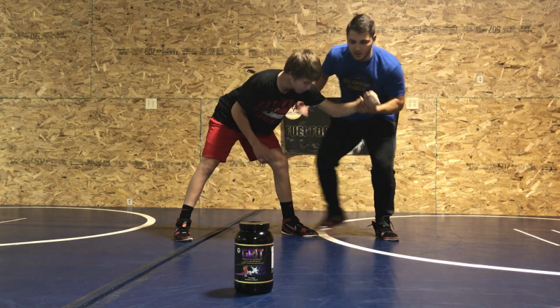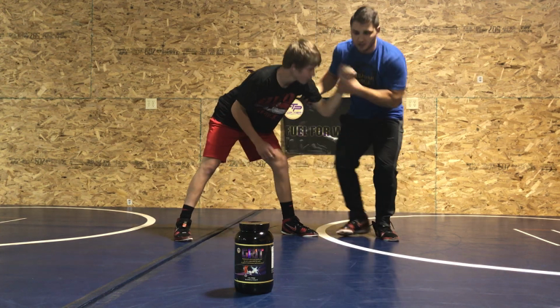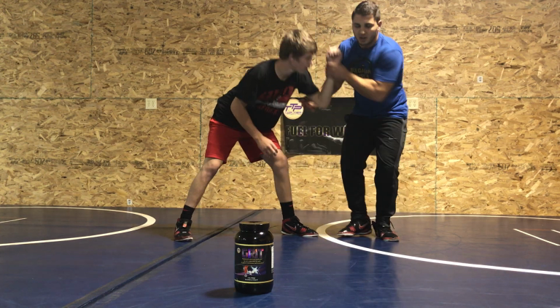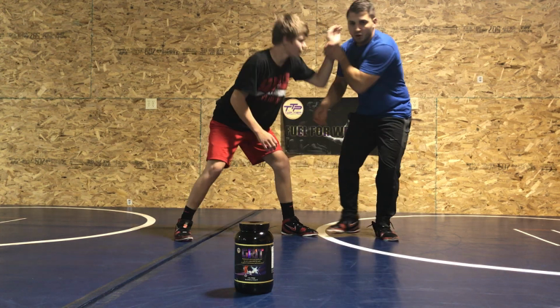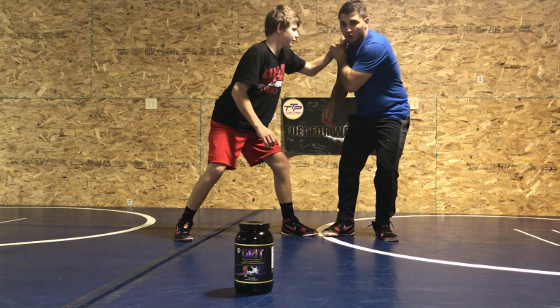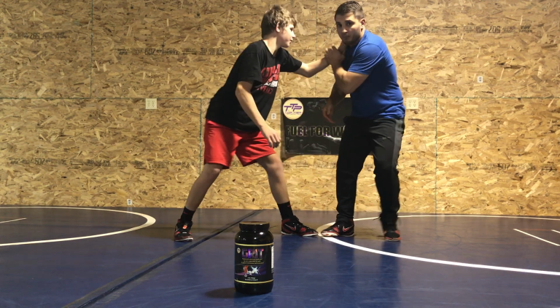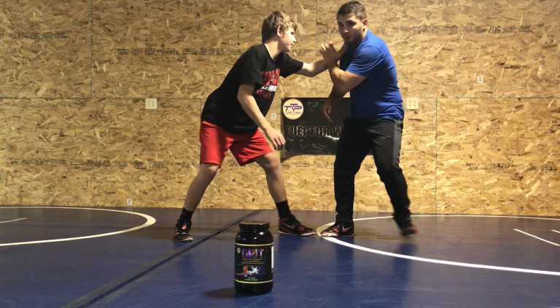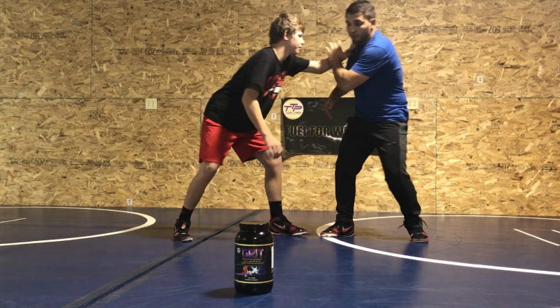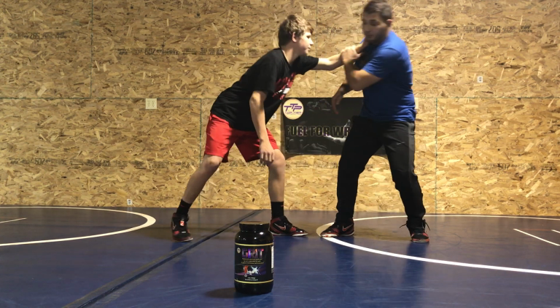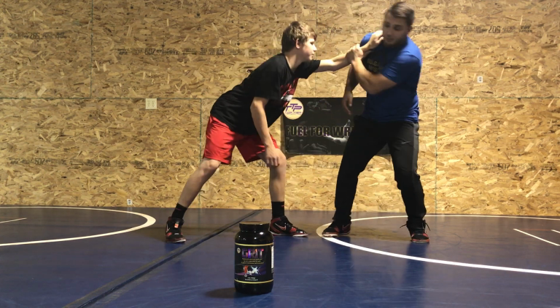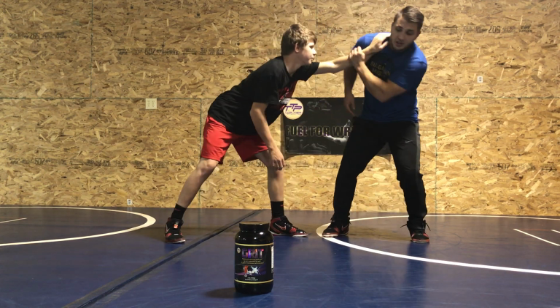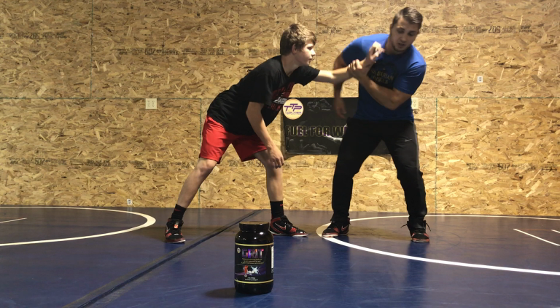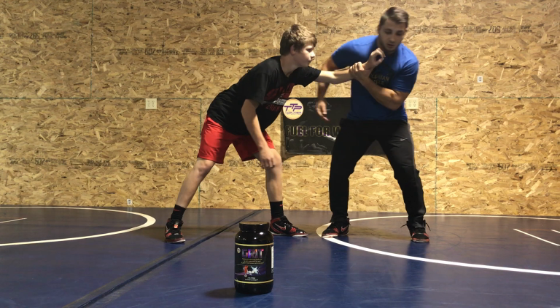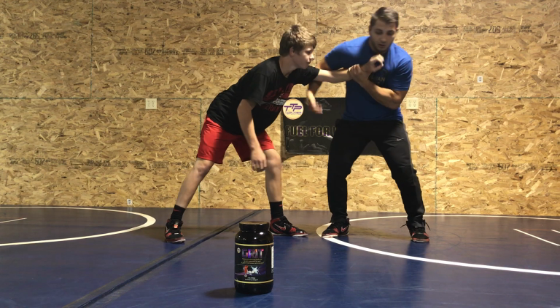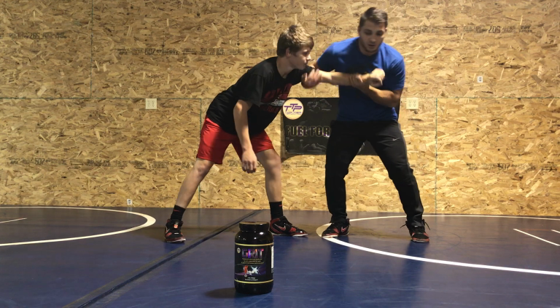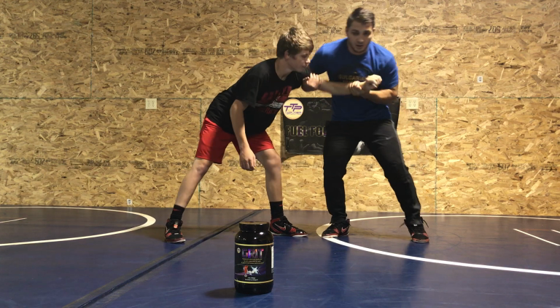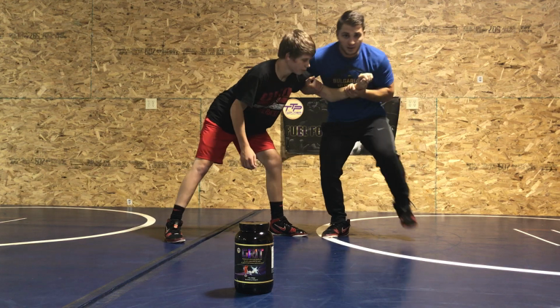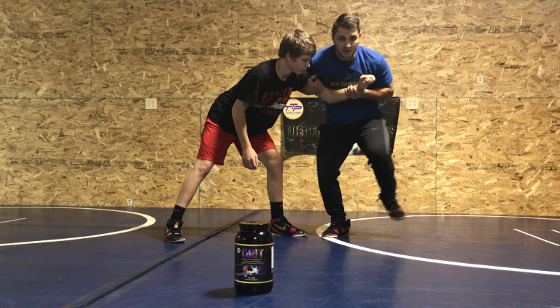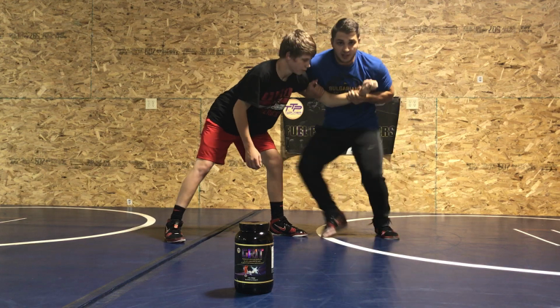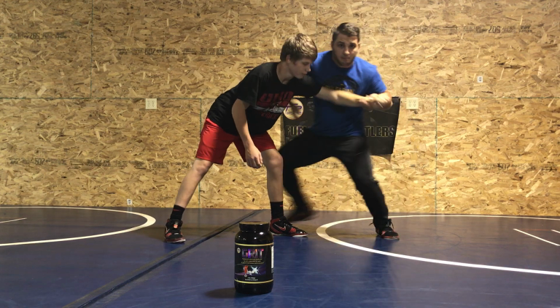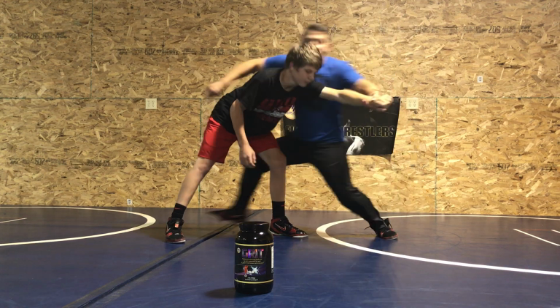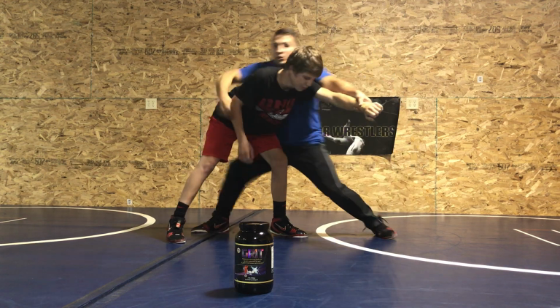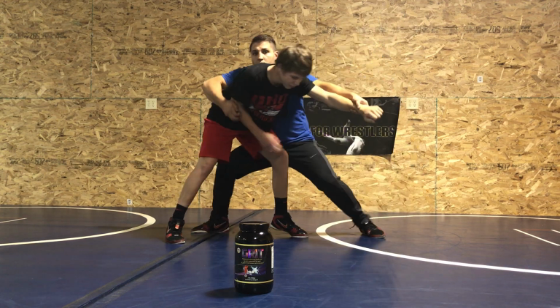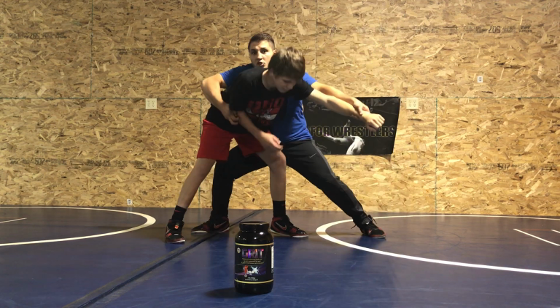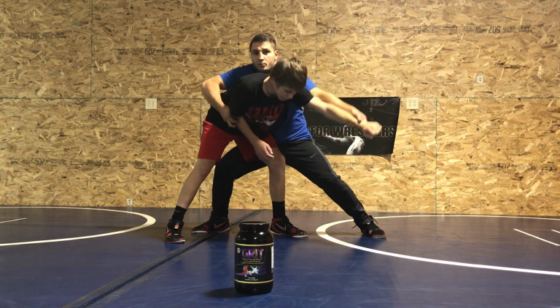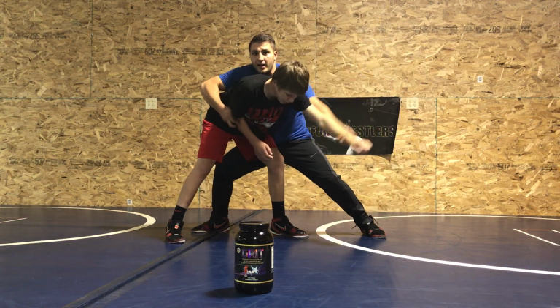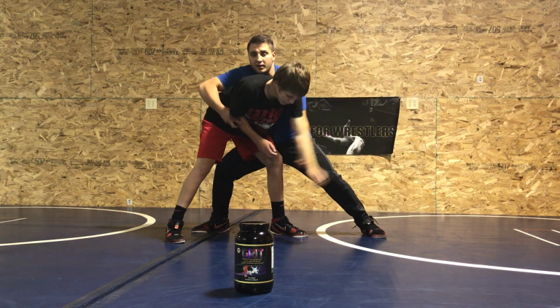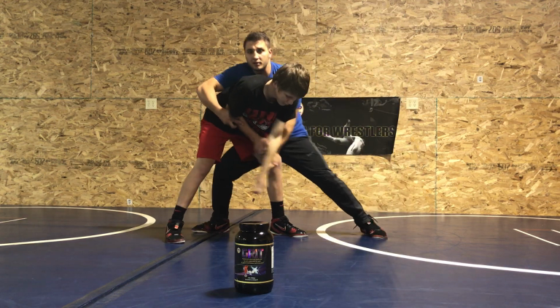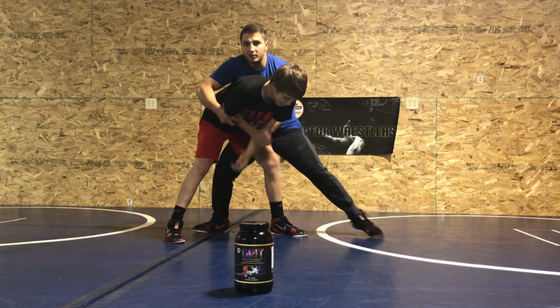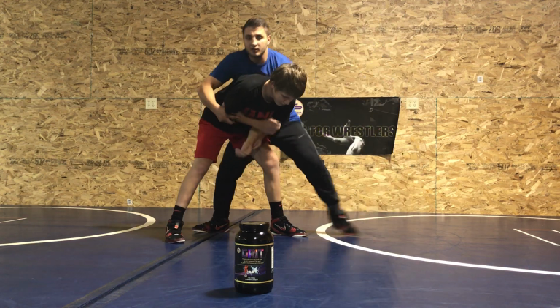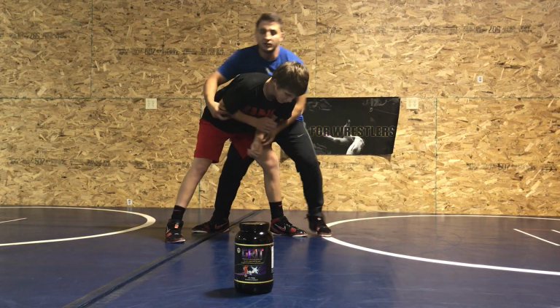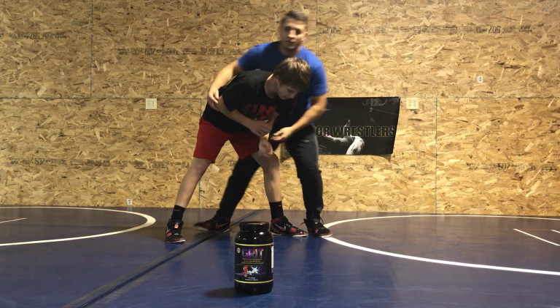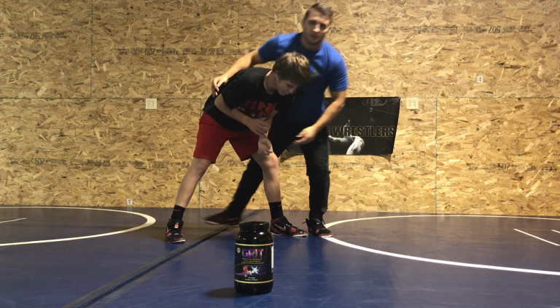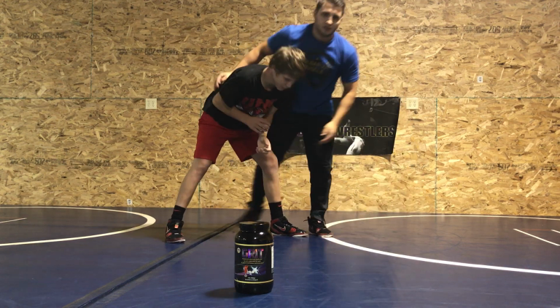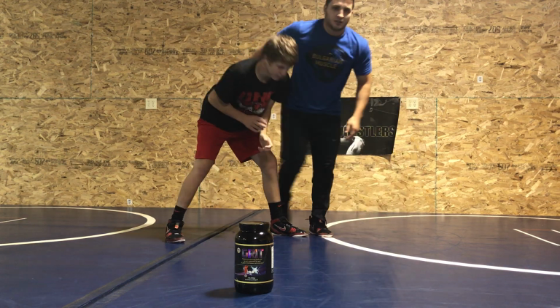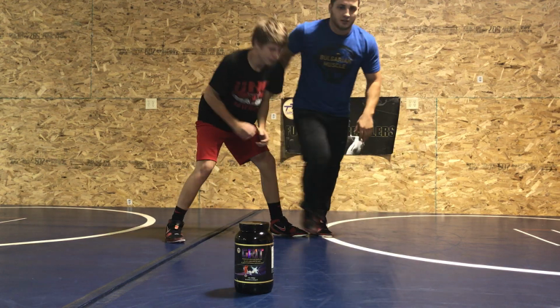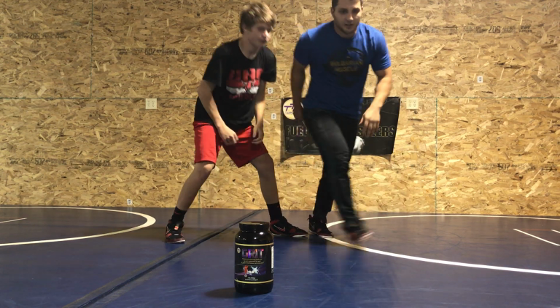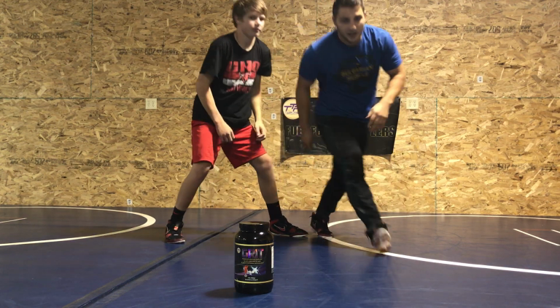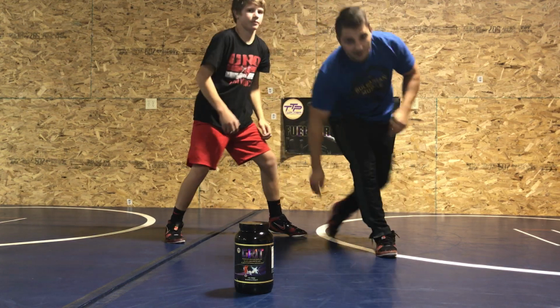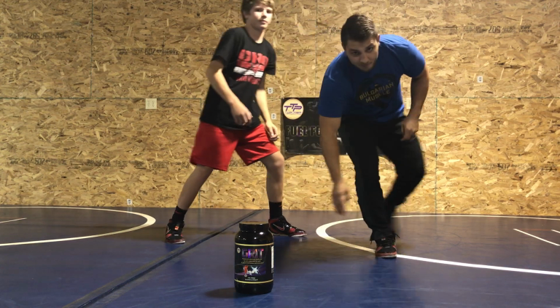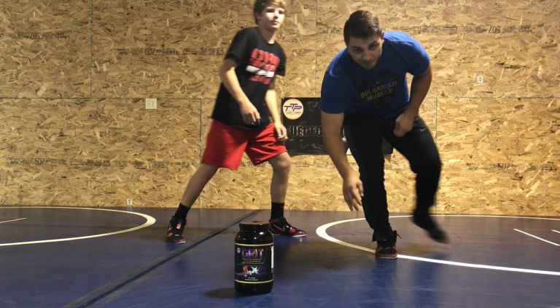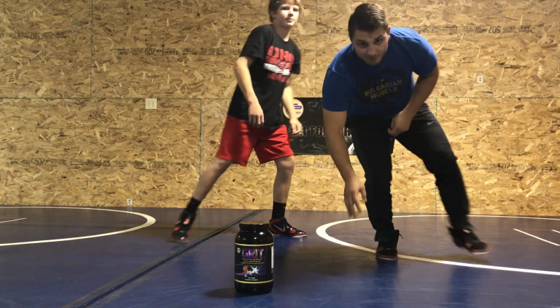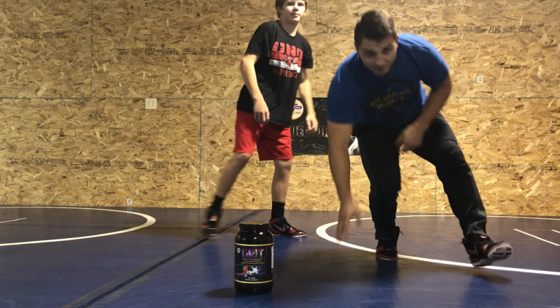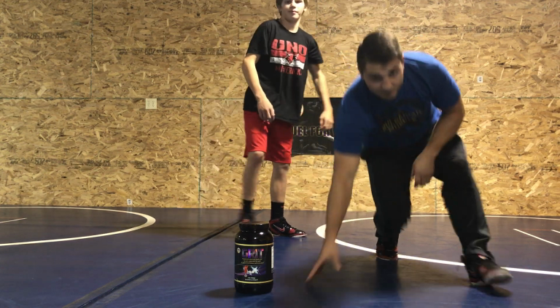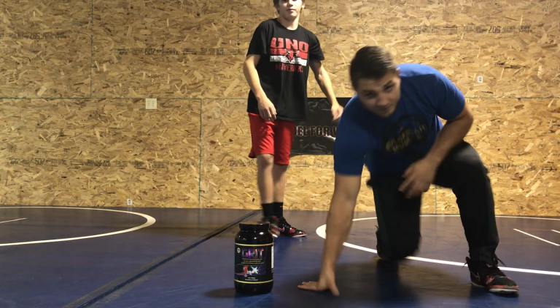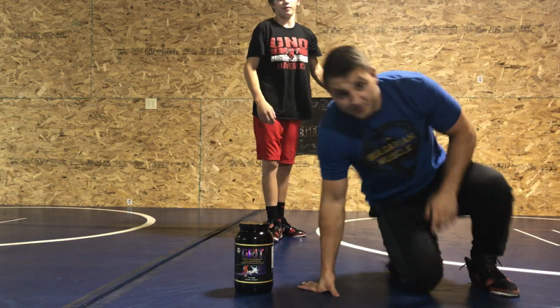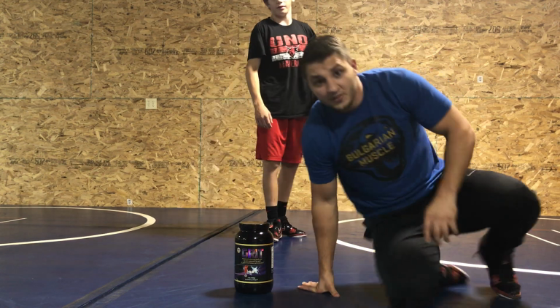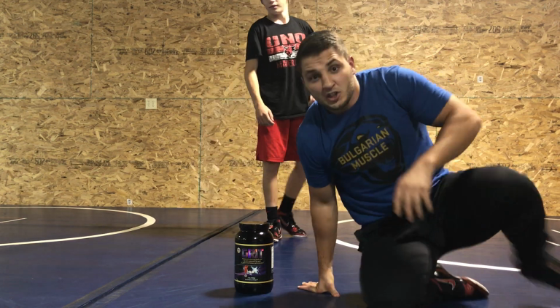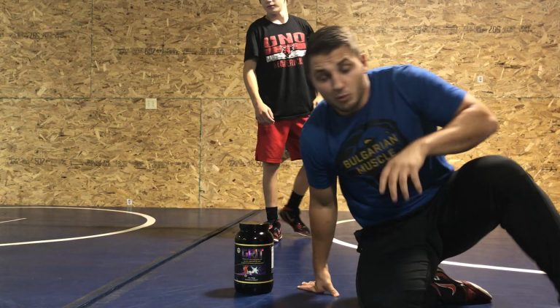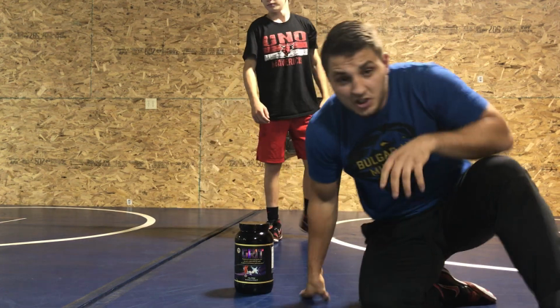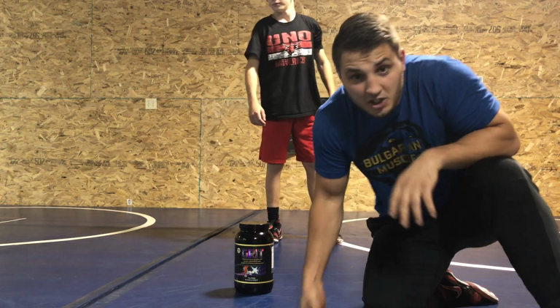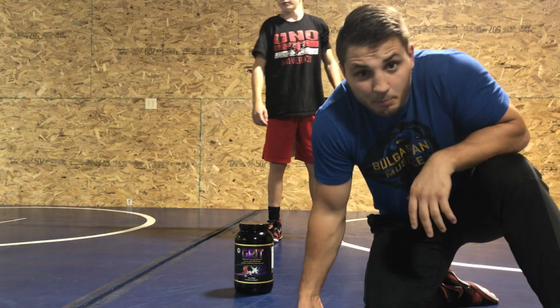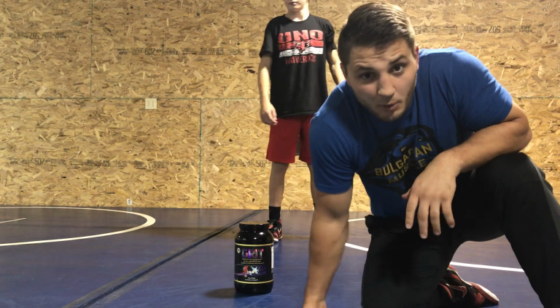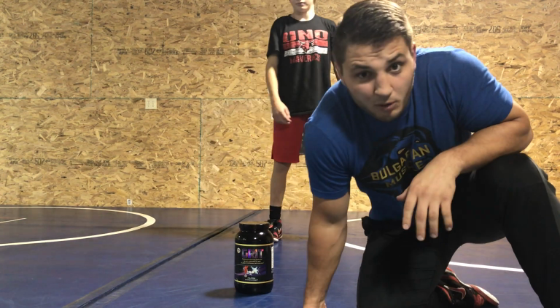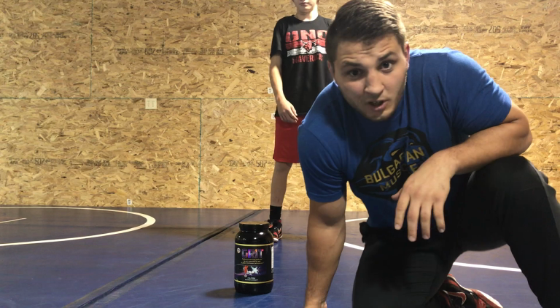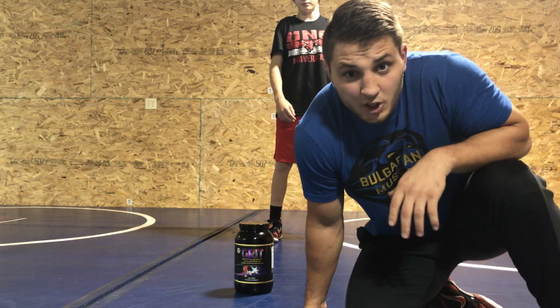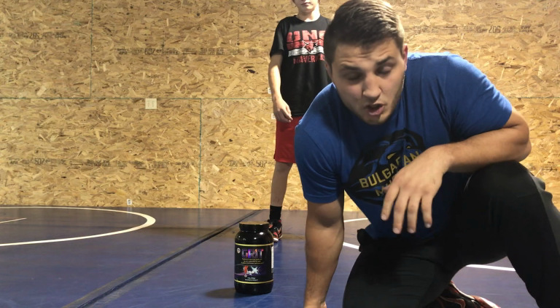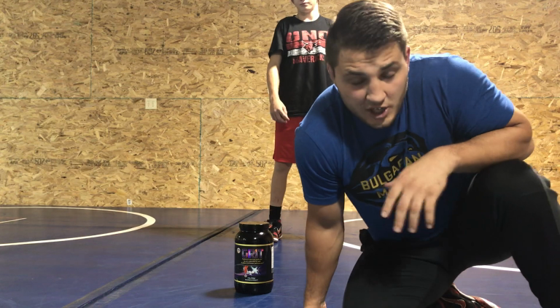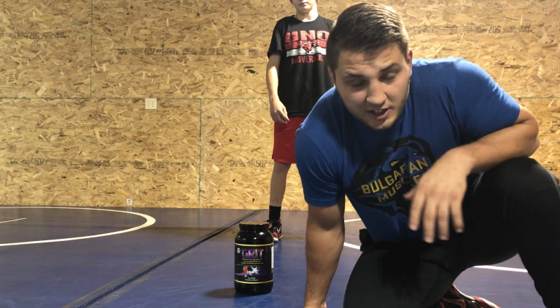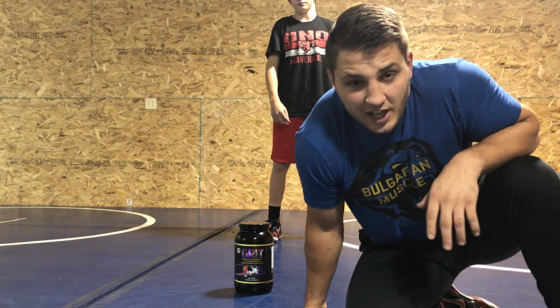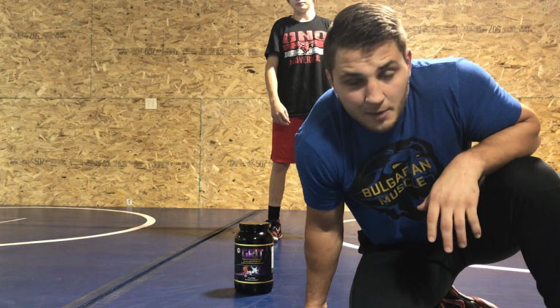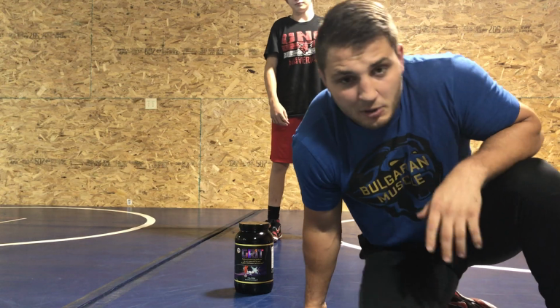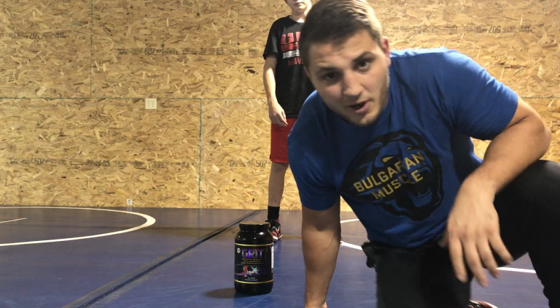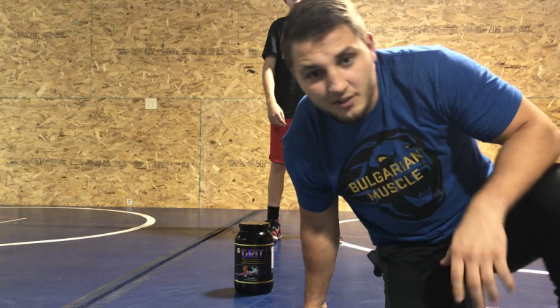Again — peel, step, reach back. Got it? This one's simple, you just got to time it right.